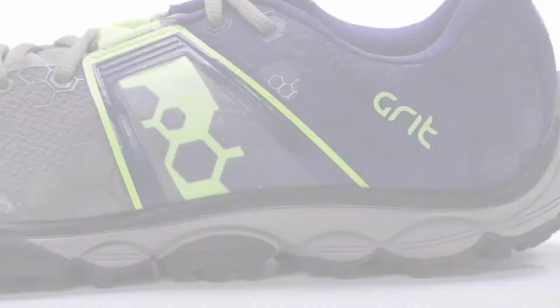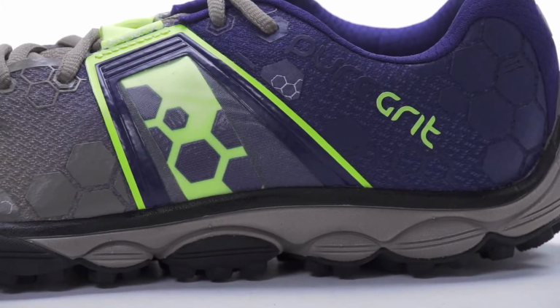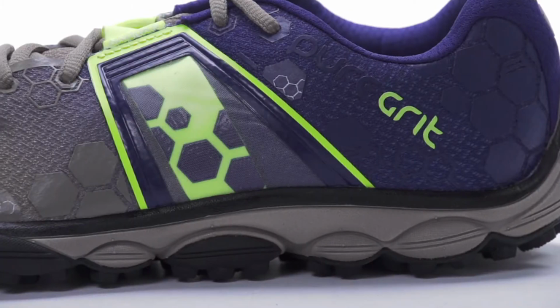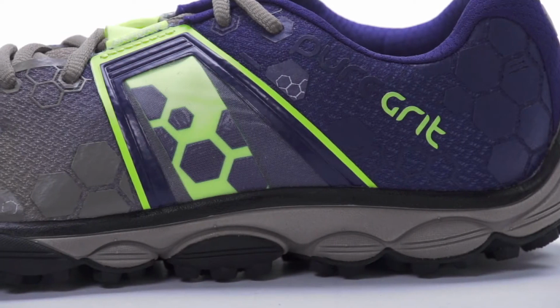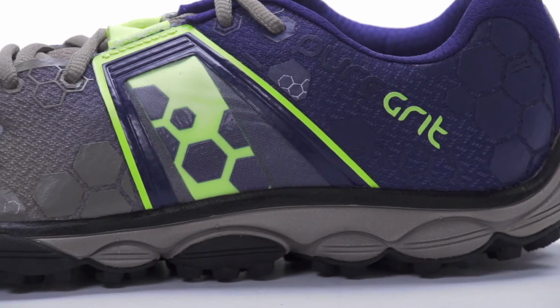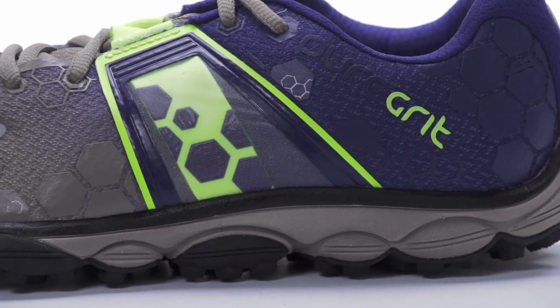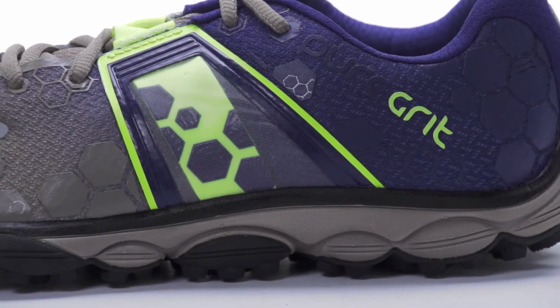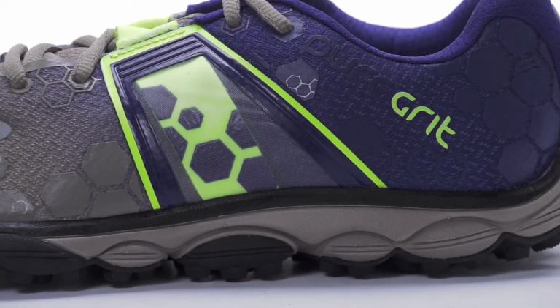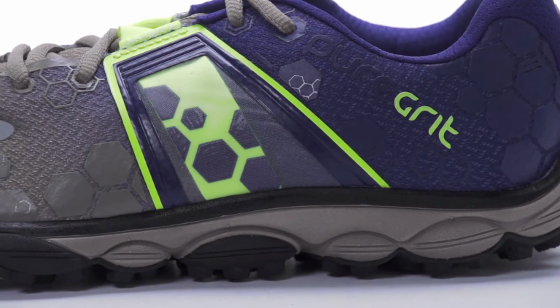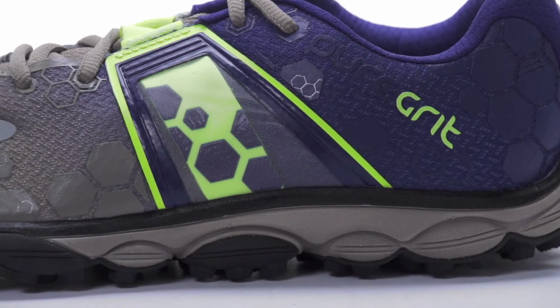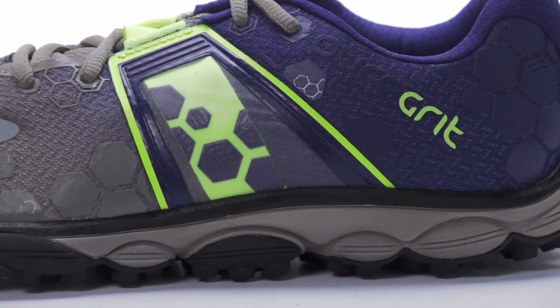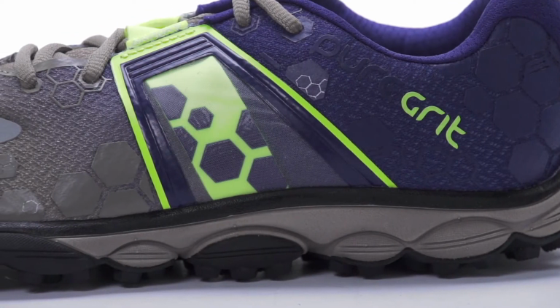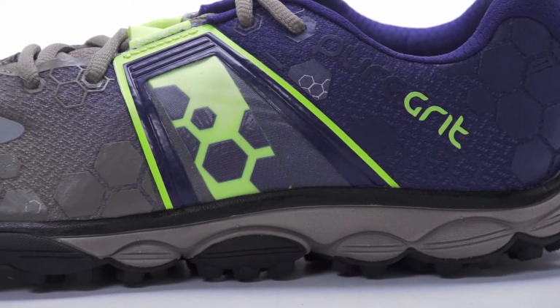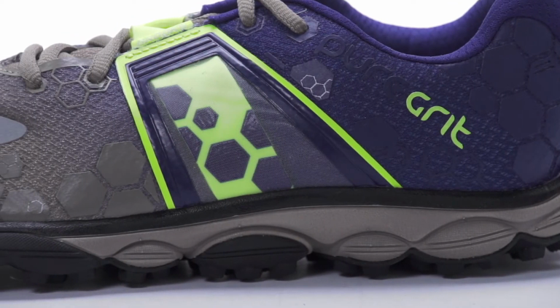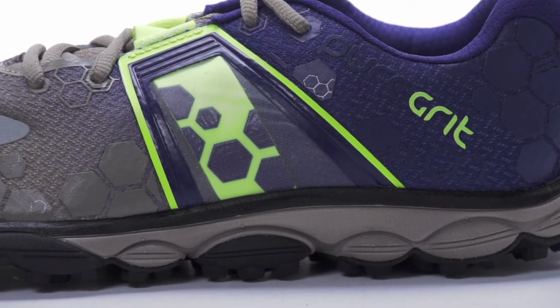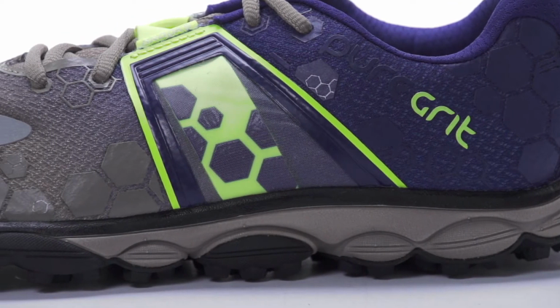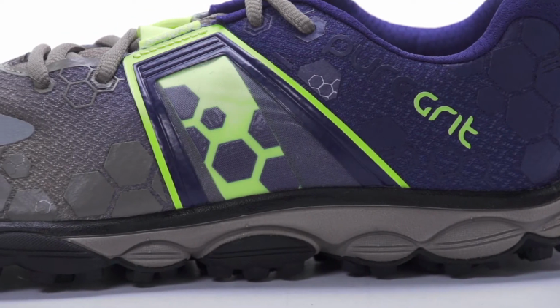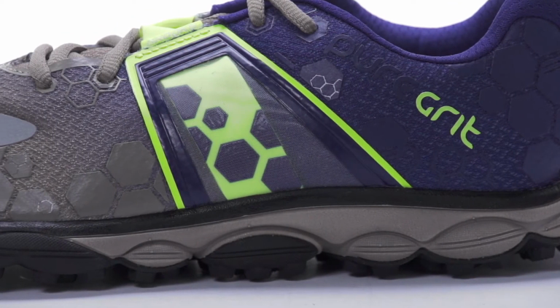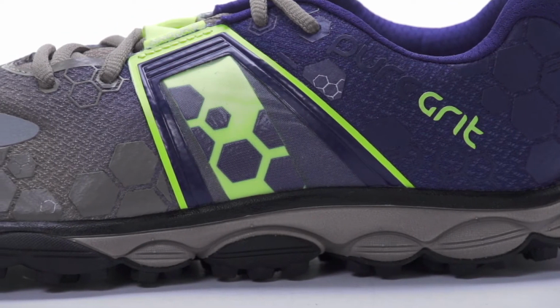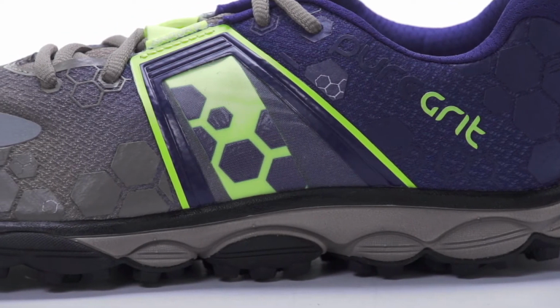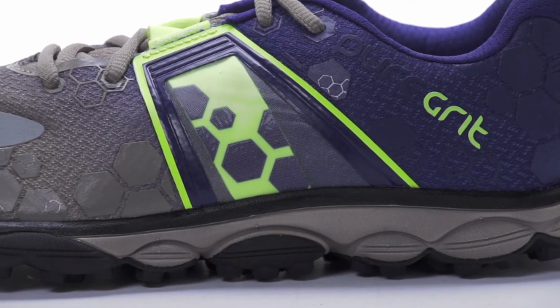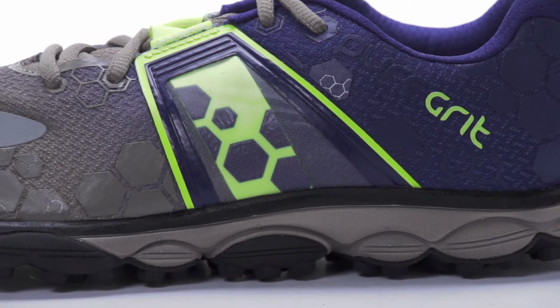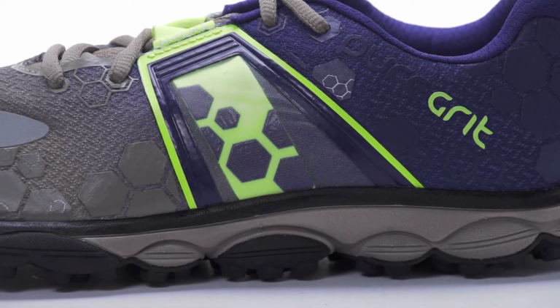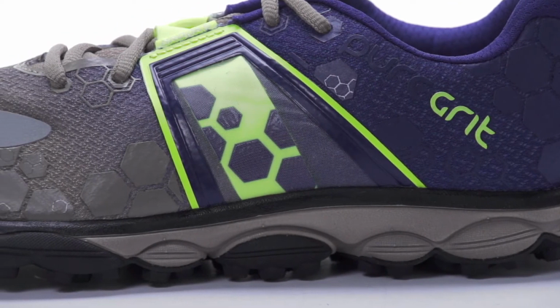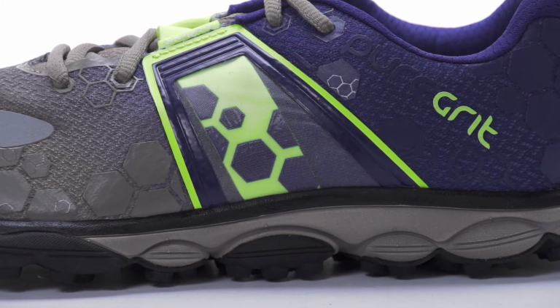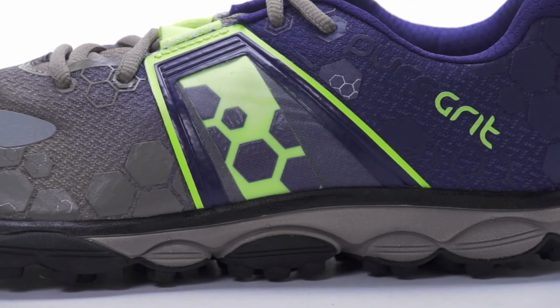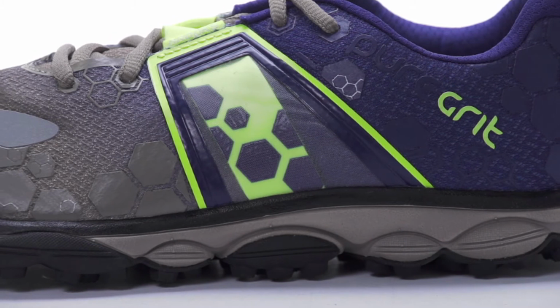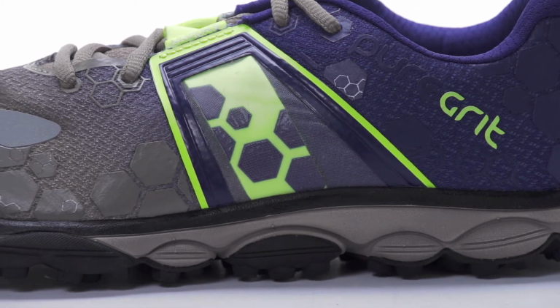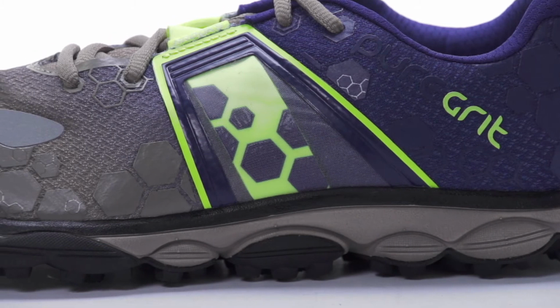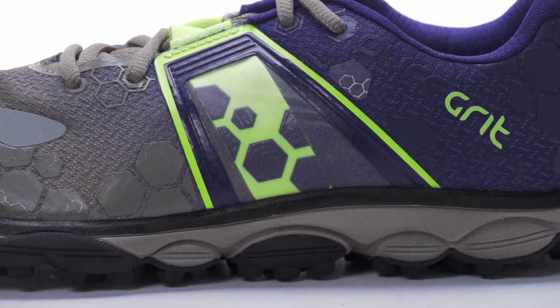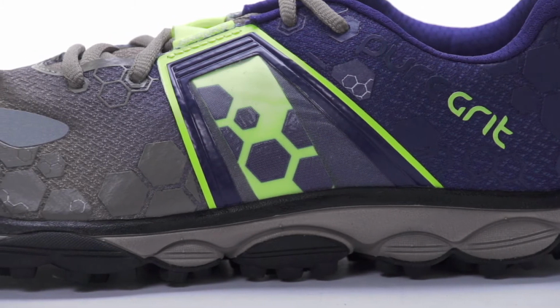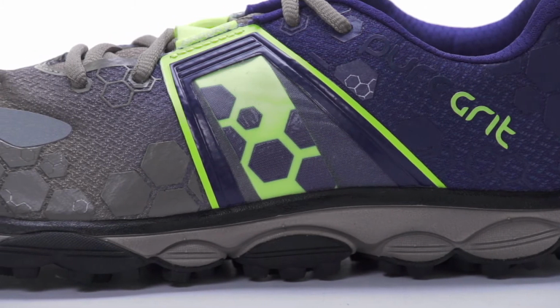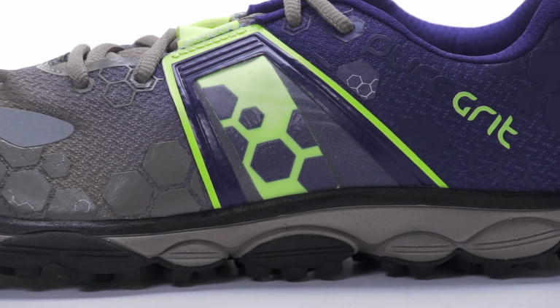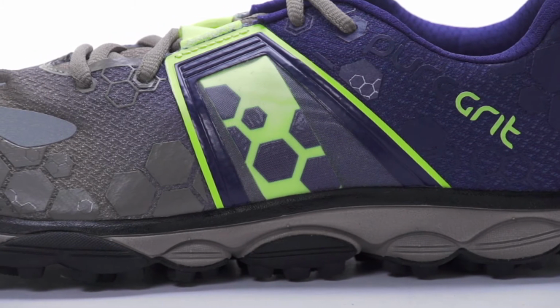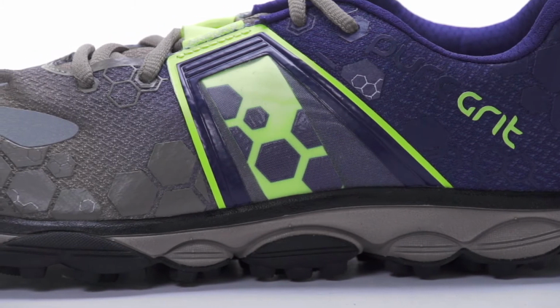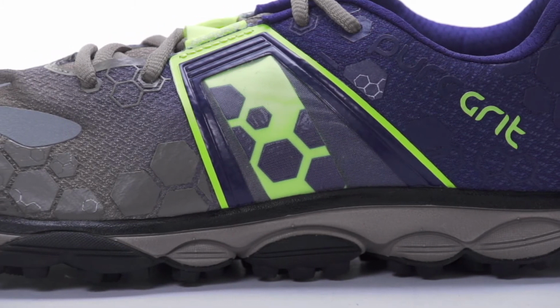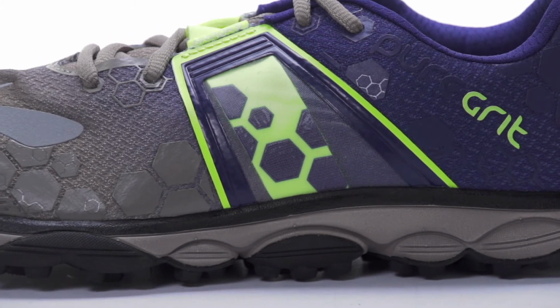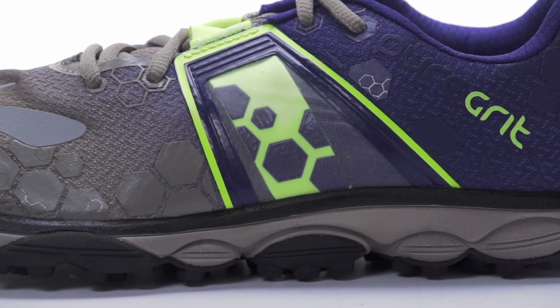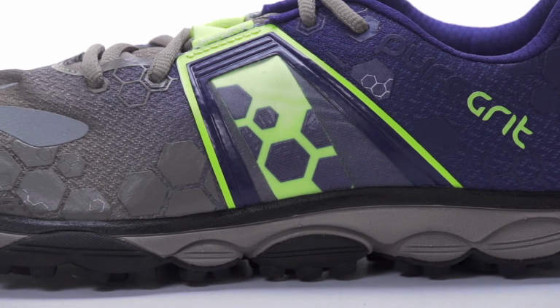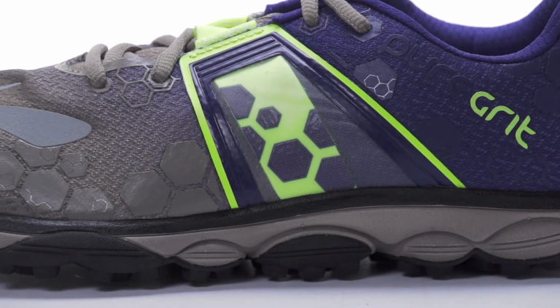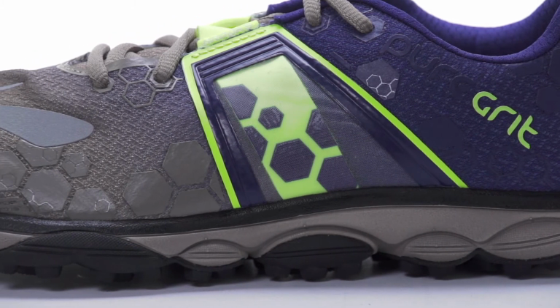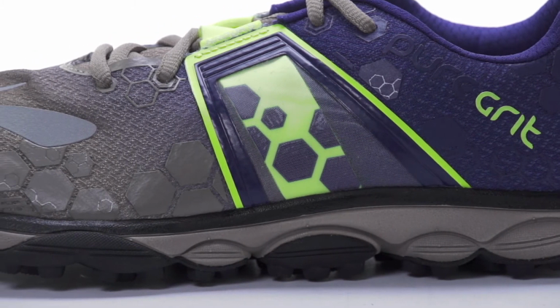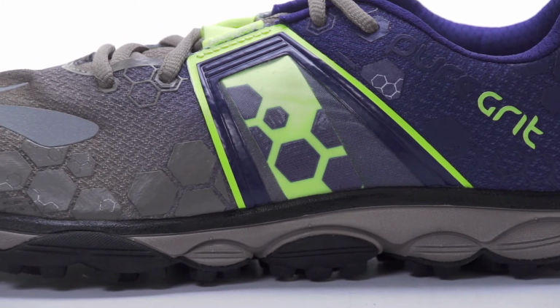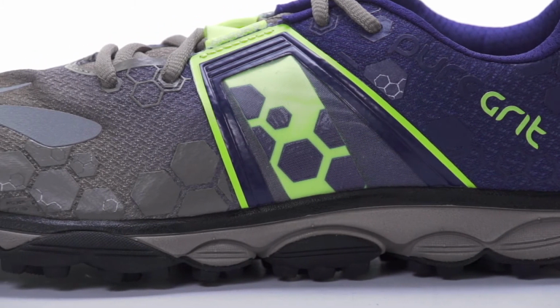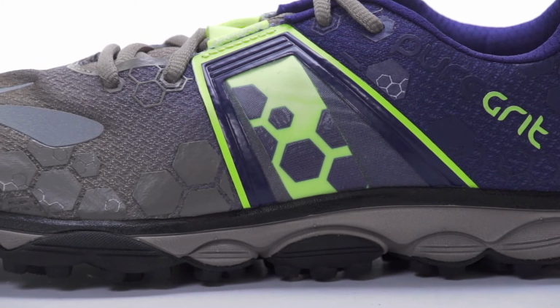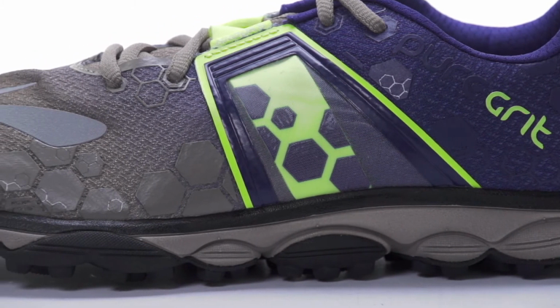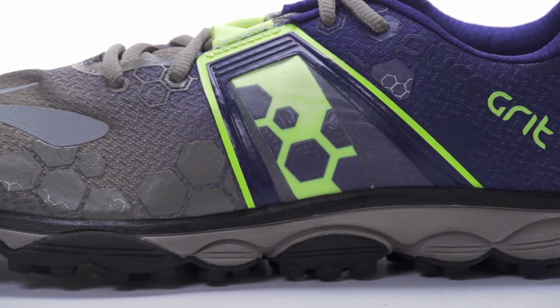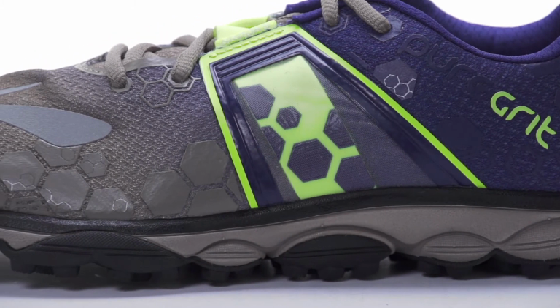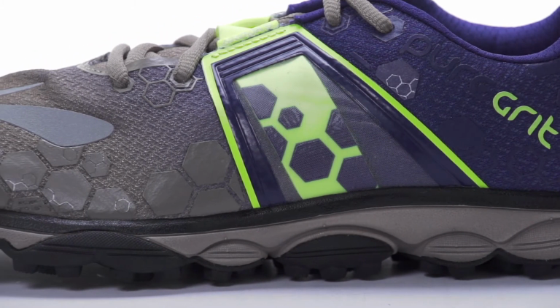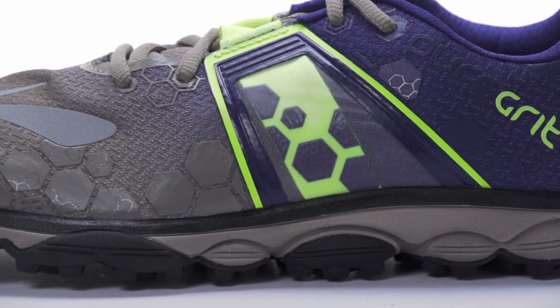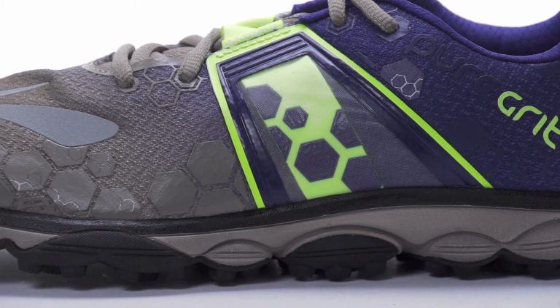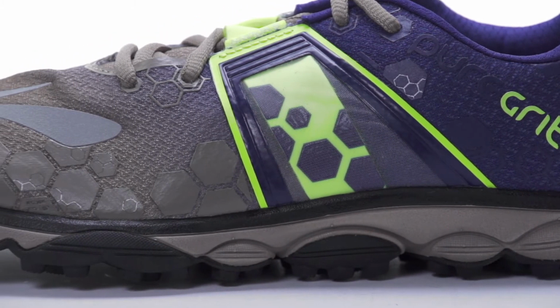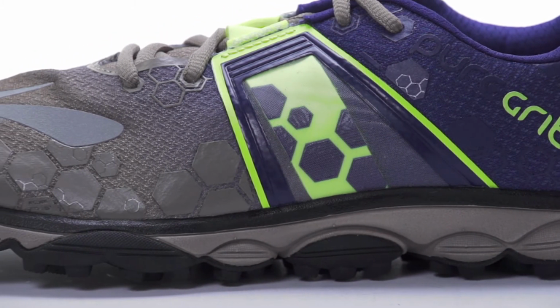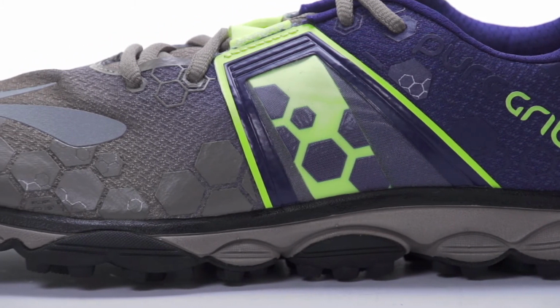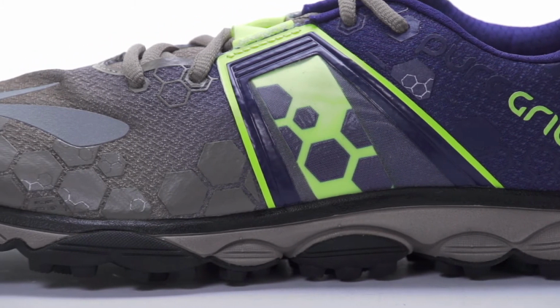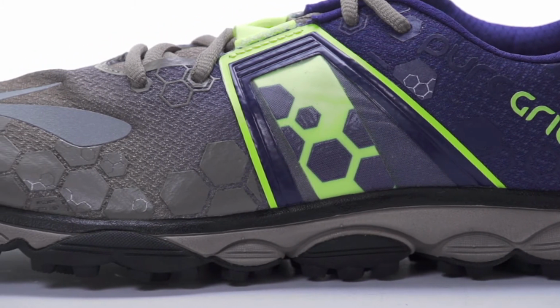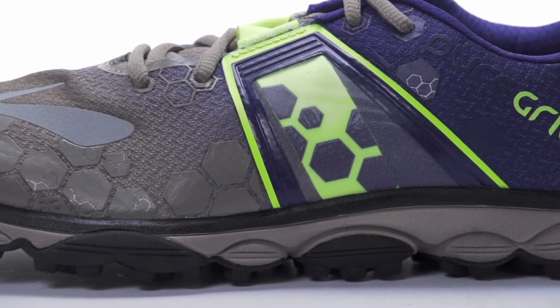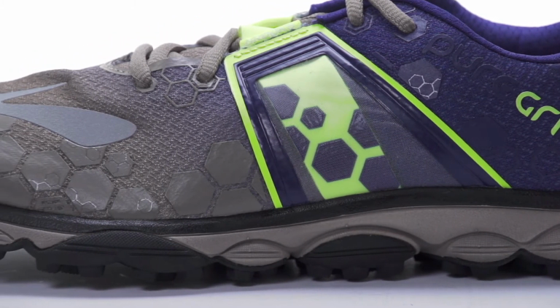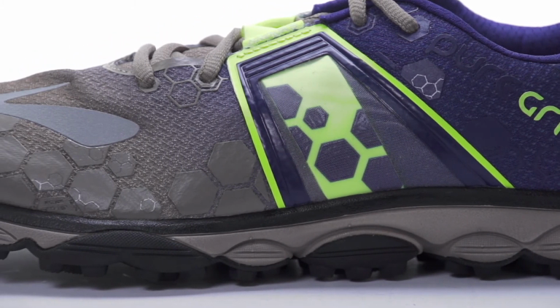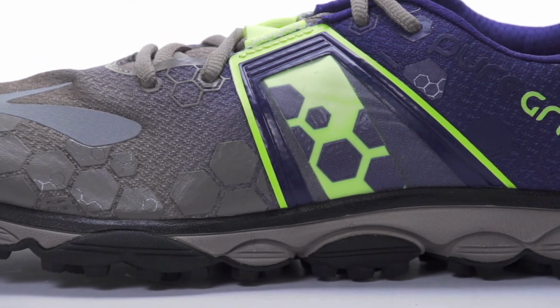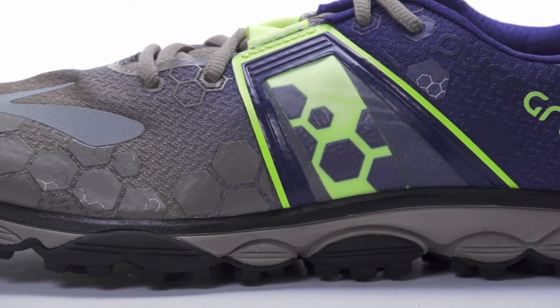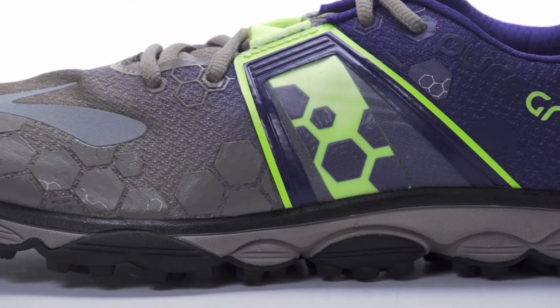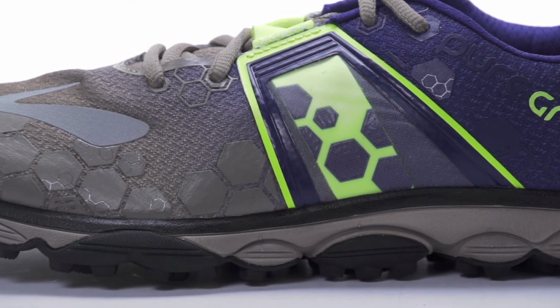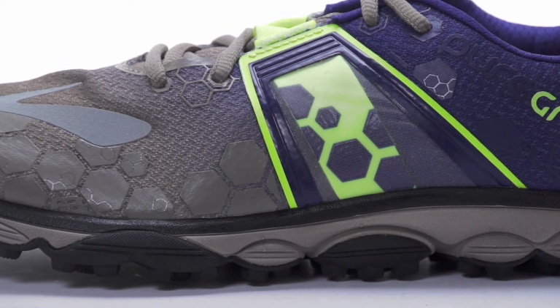In the midsole, Biomogo DNA is used to provide adaptive cushioning, while a ballistic rock shield helps protect your foot from stone bruising.